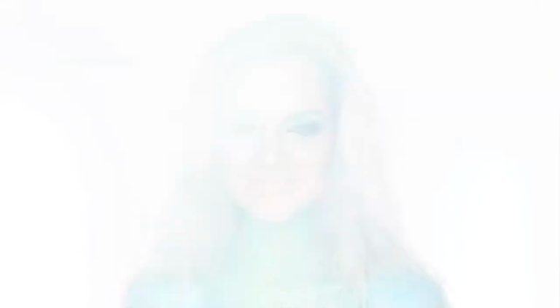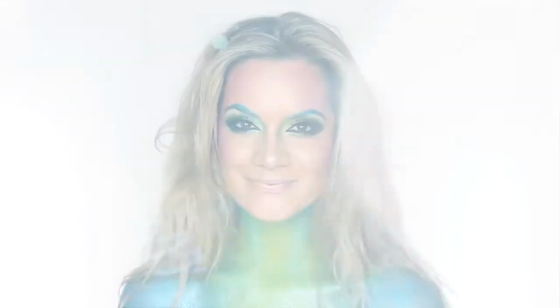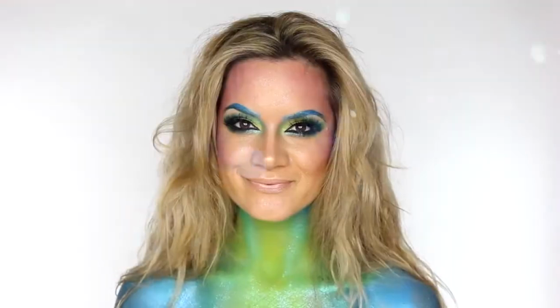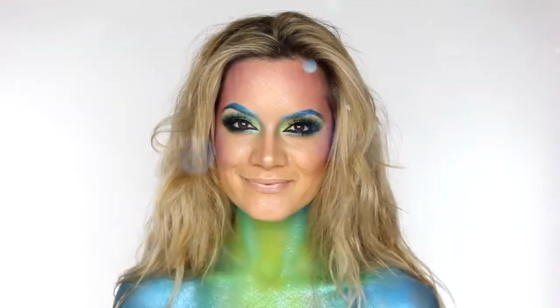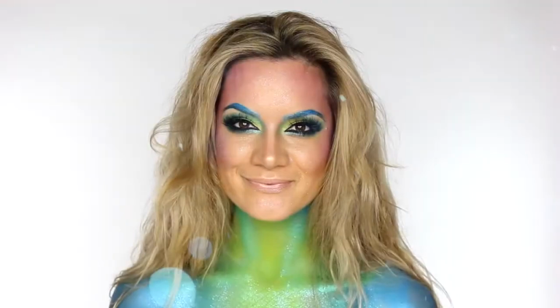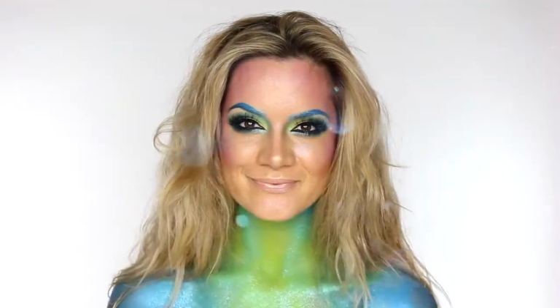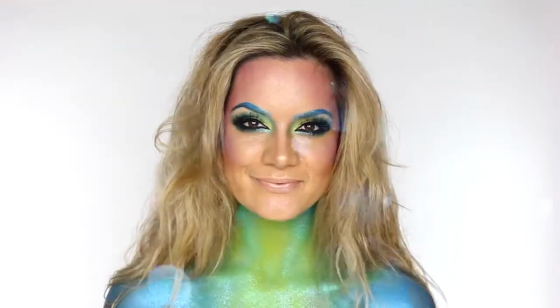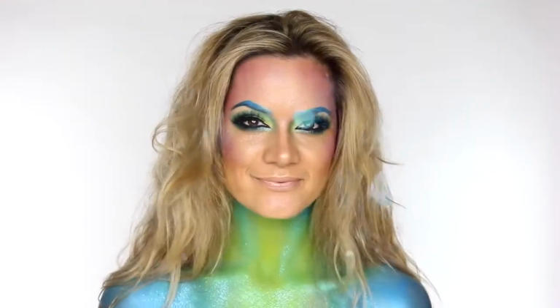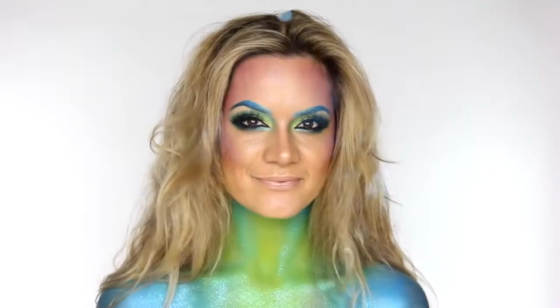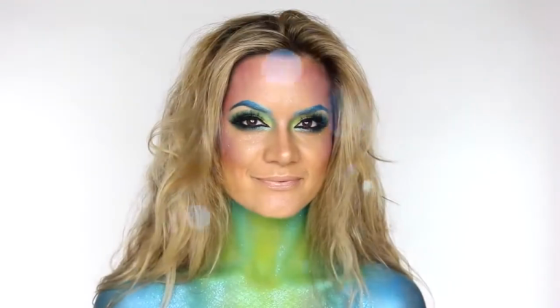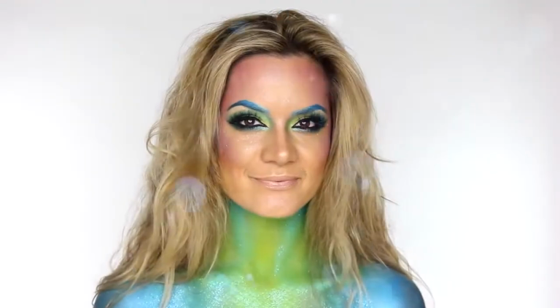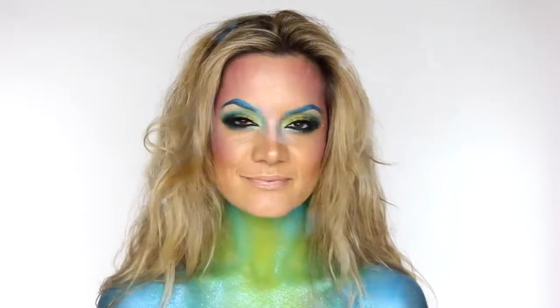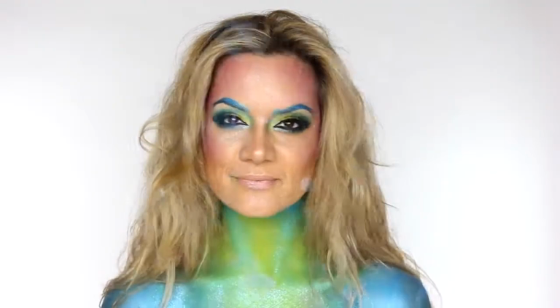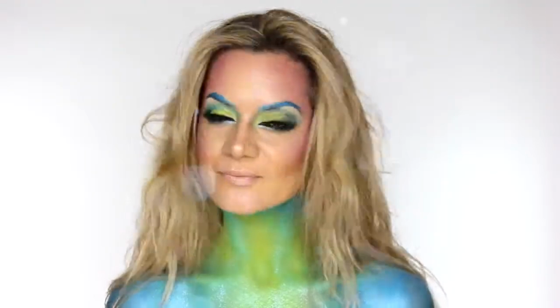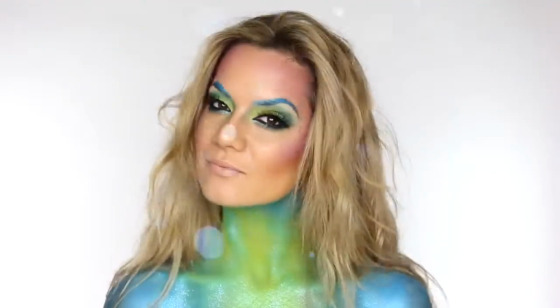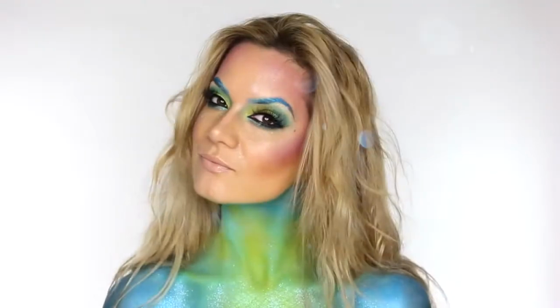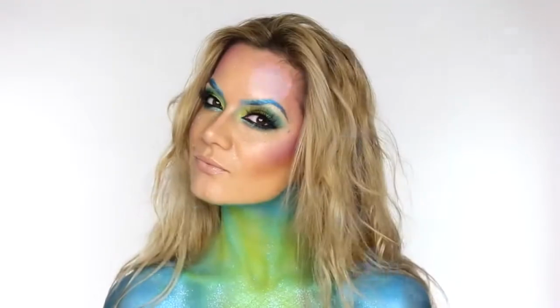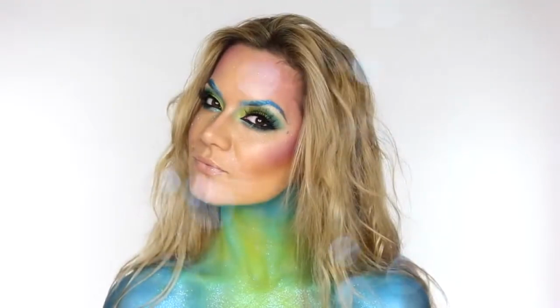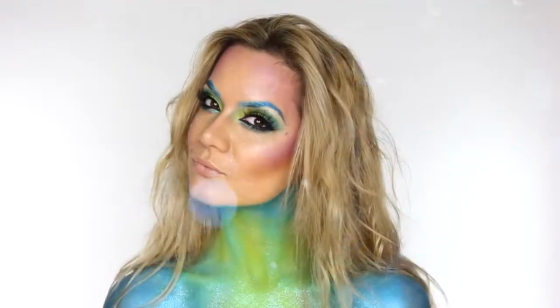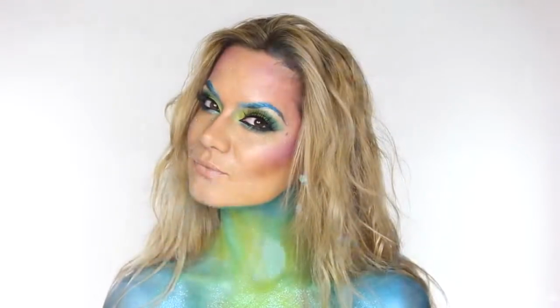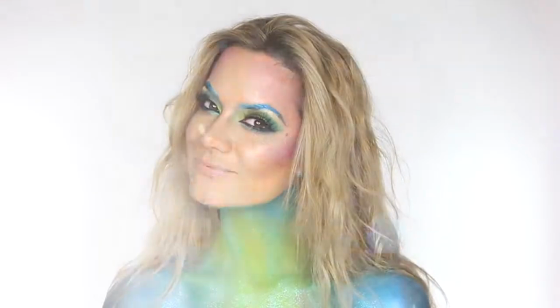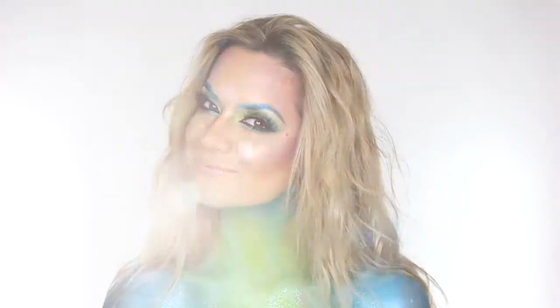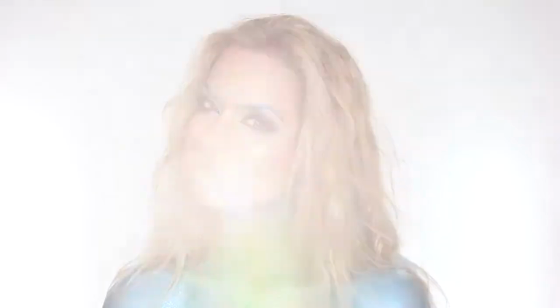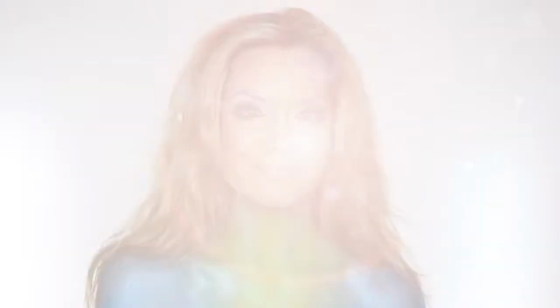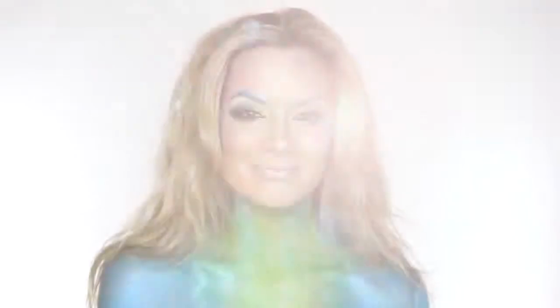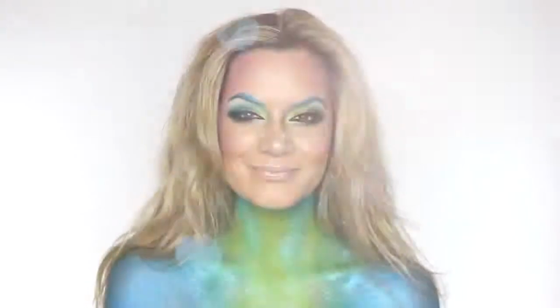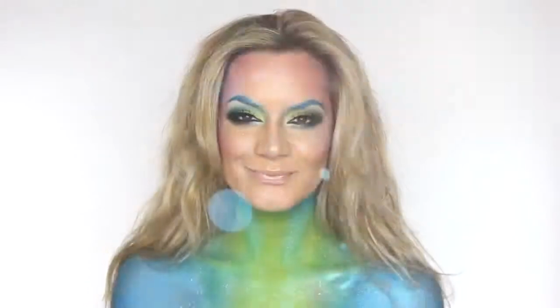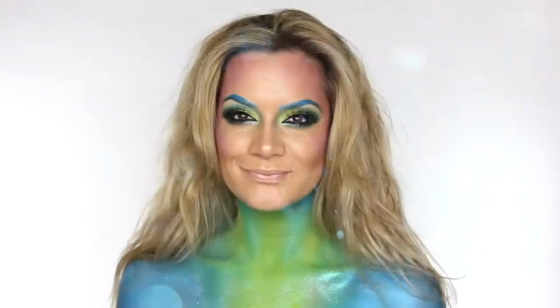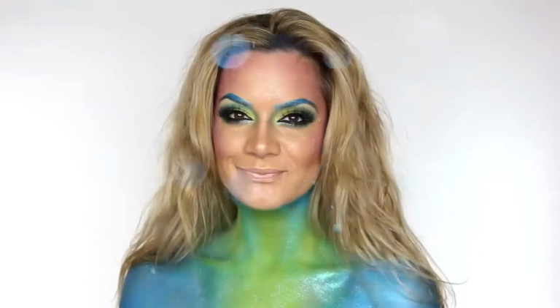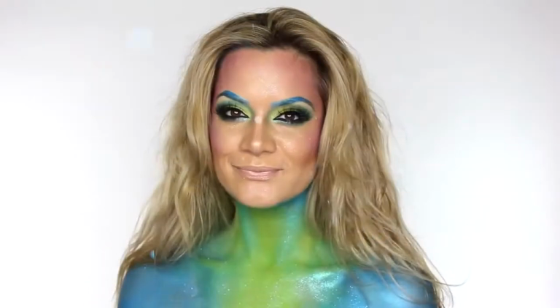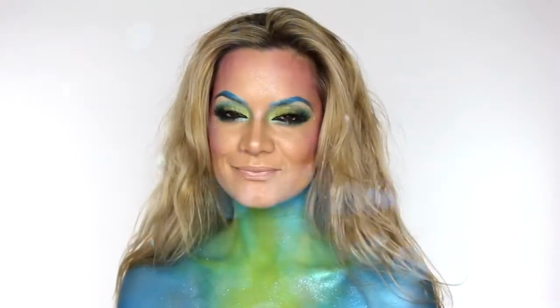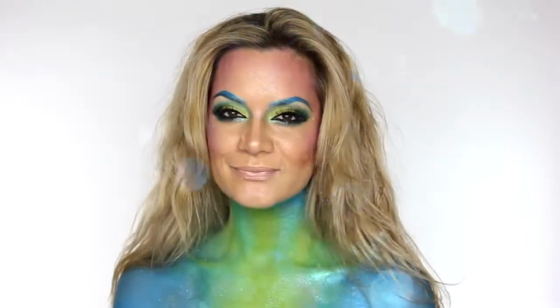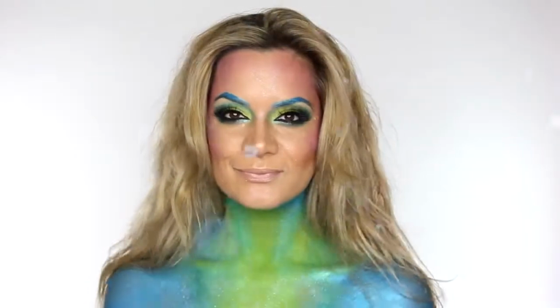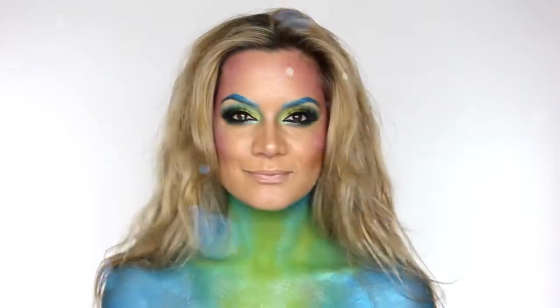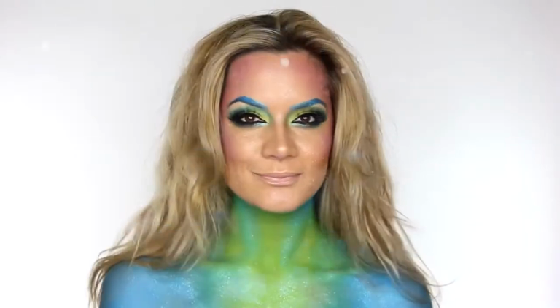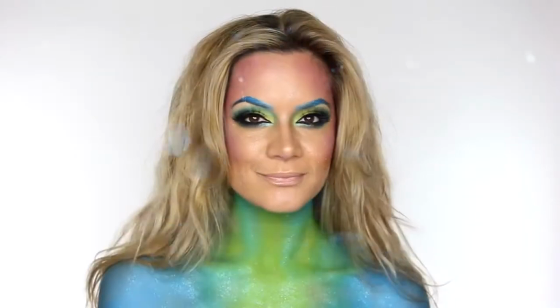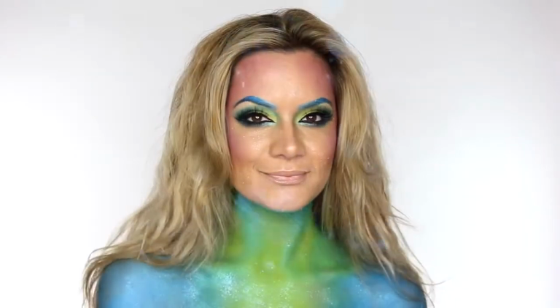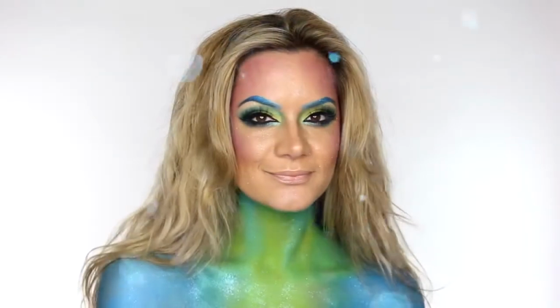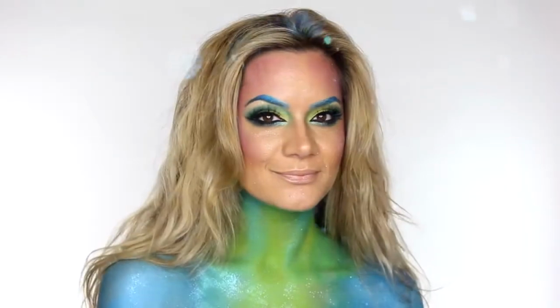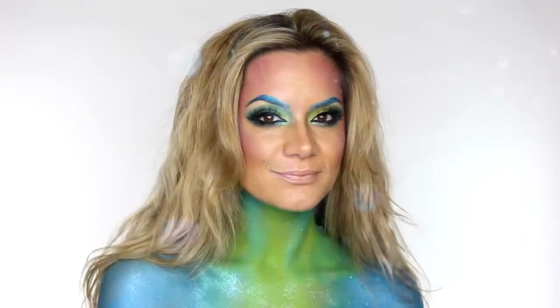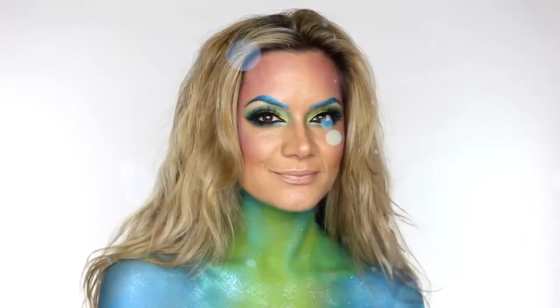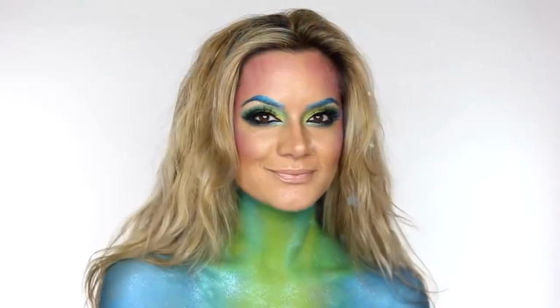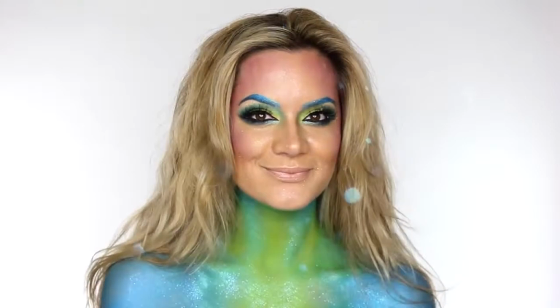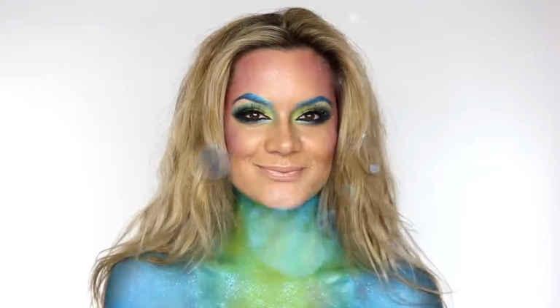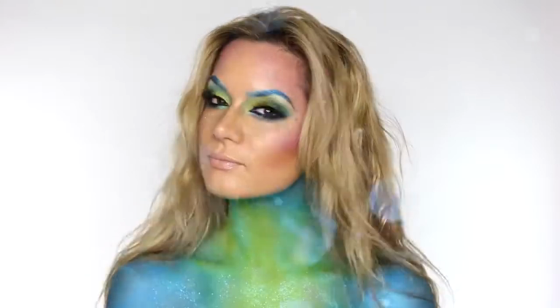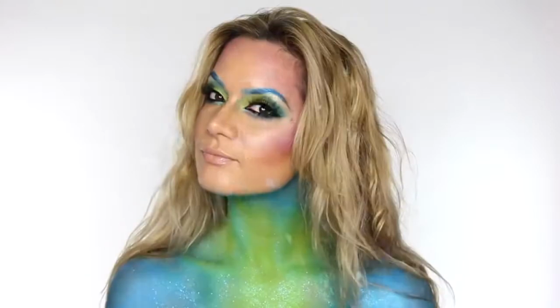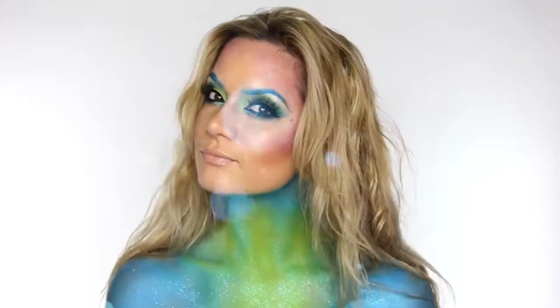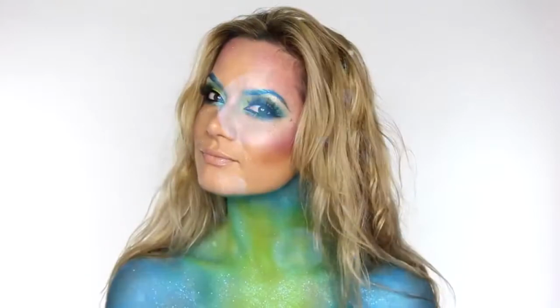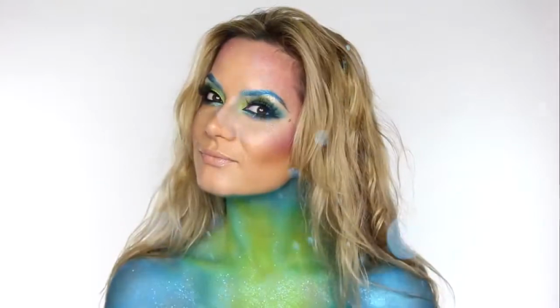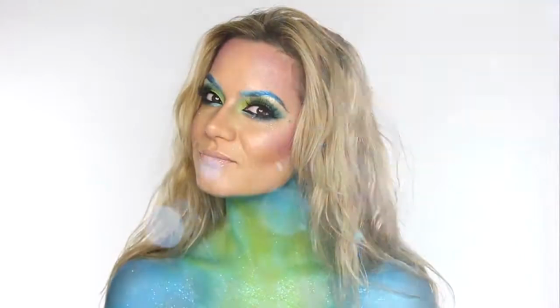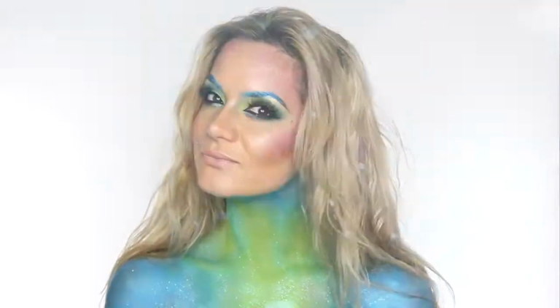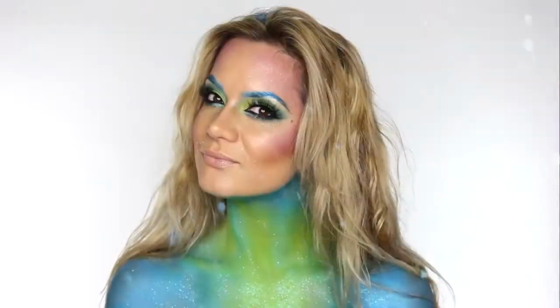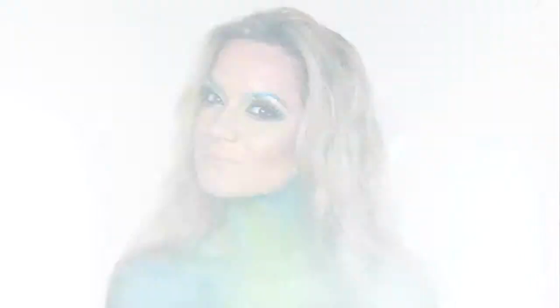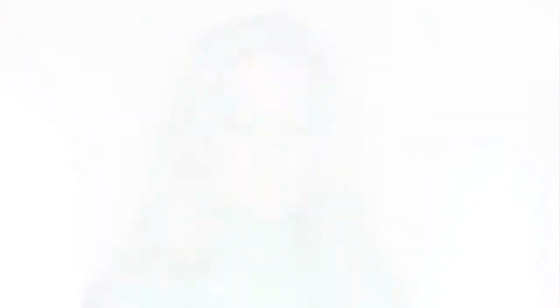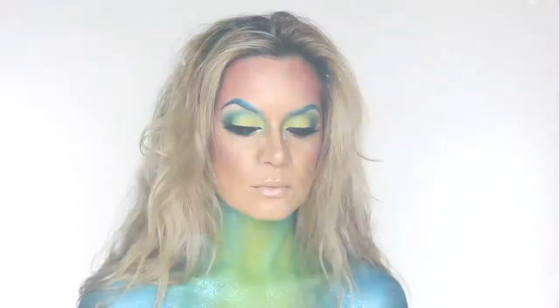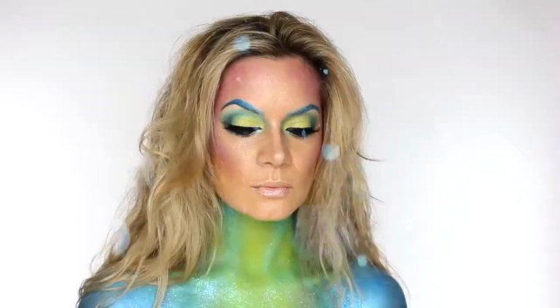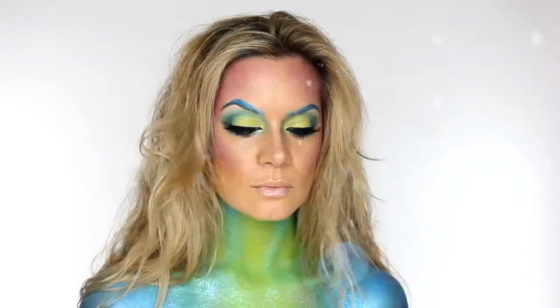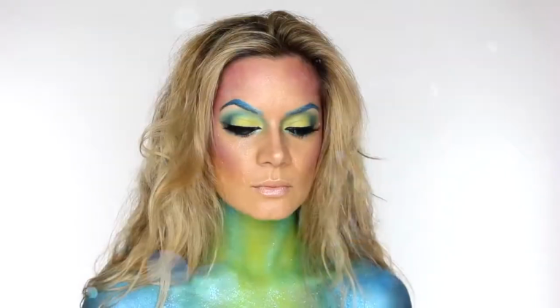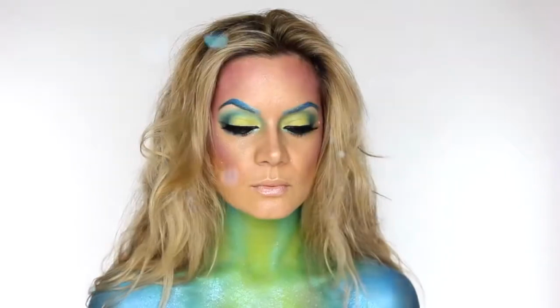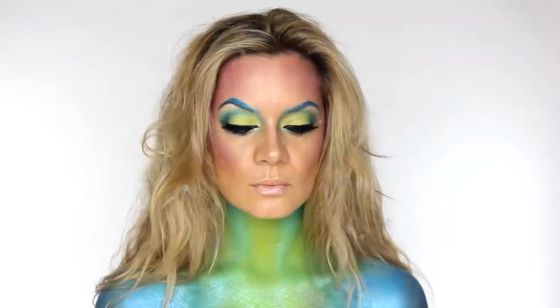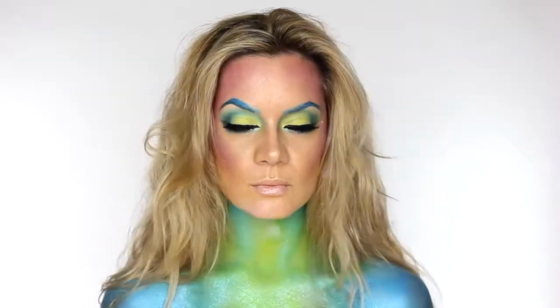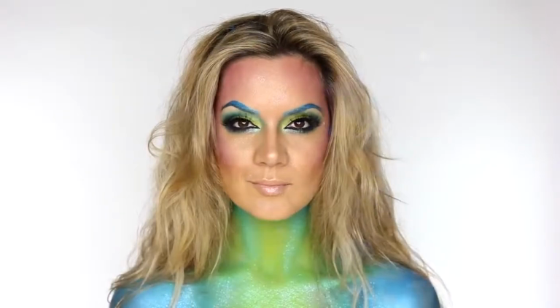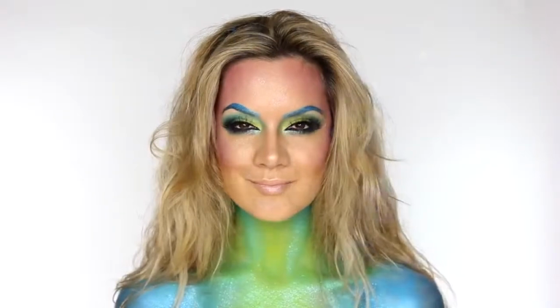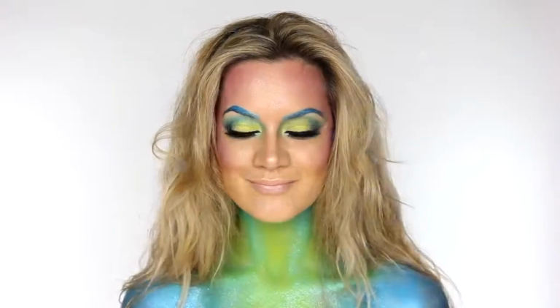Welcome back to my channel everybody. Not everyone wants to go with something creepy for Halloween, so instead I've created this beautiful mermaid tutorial.